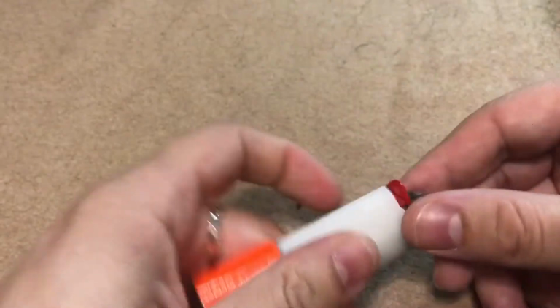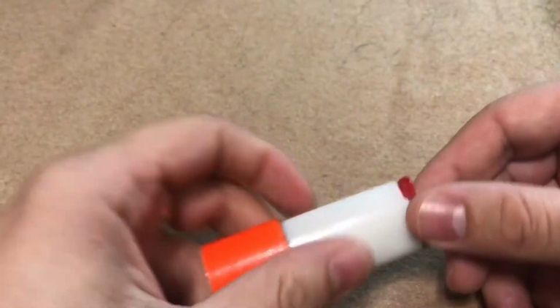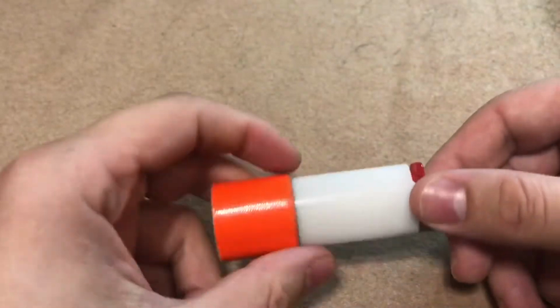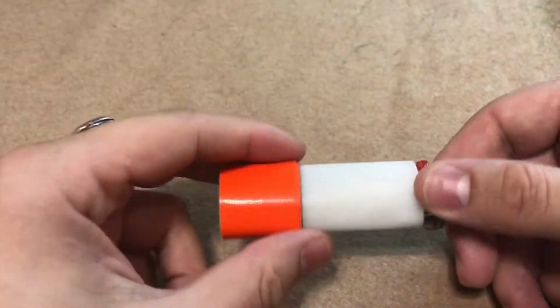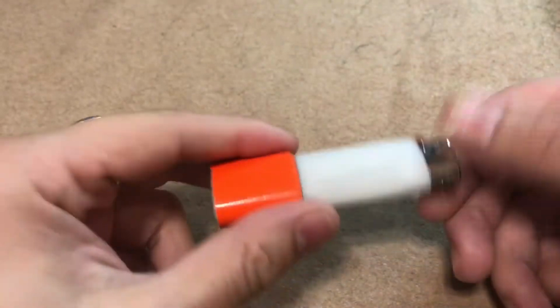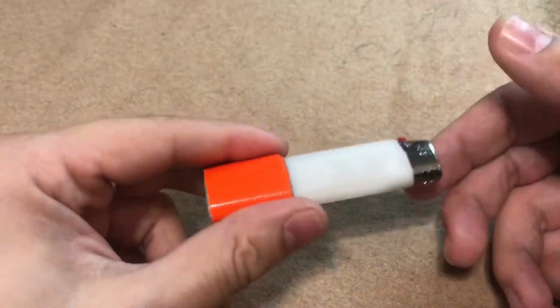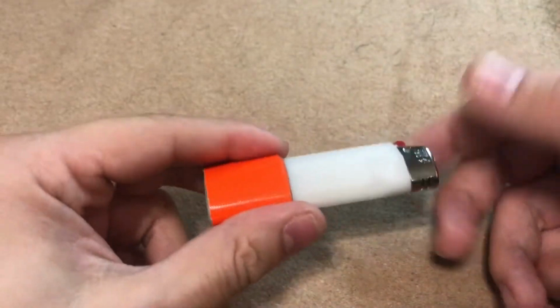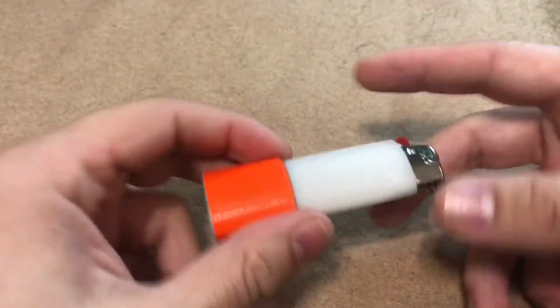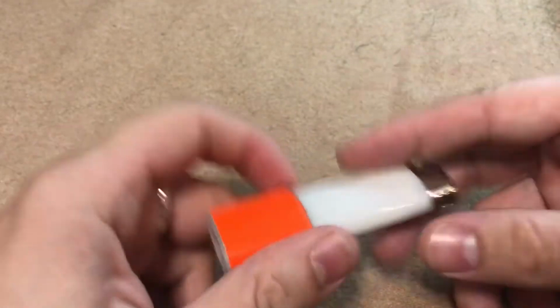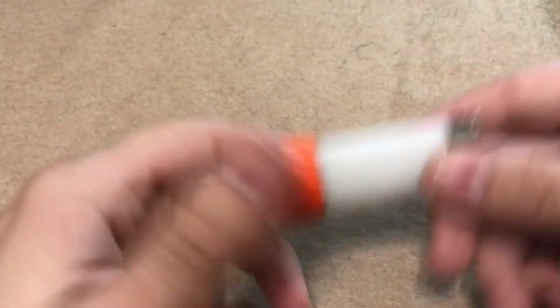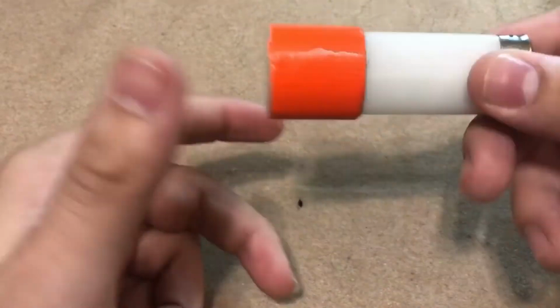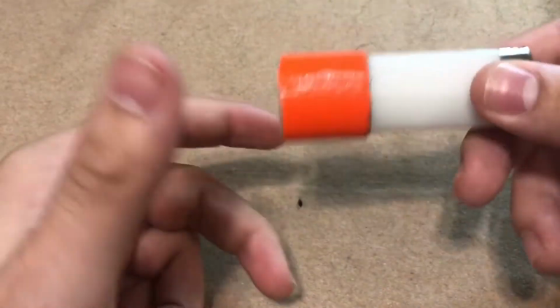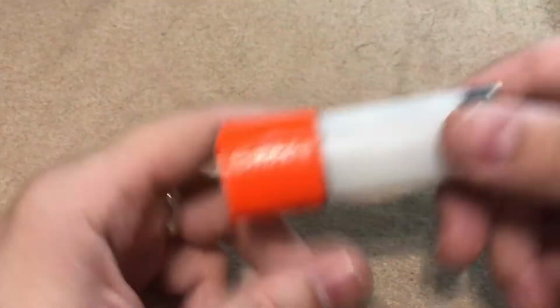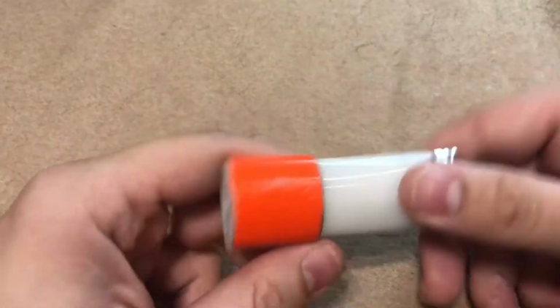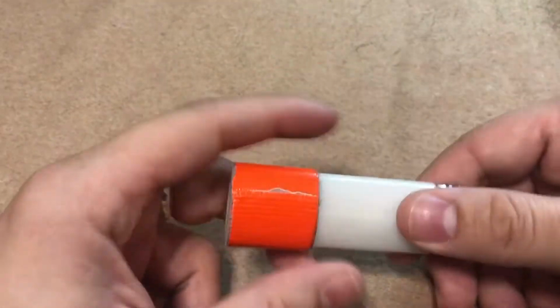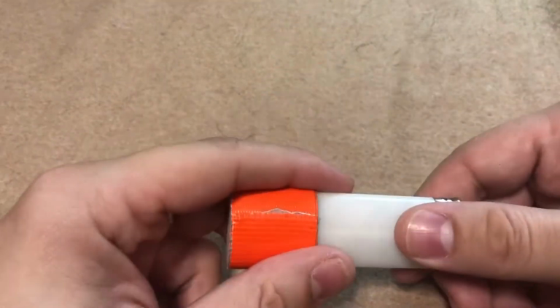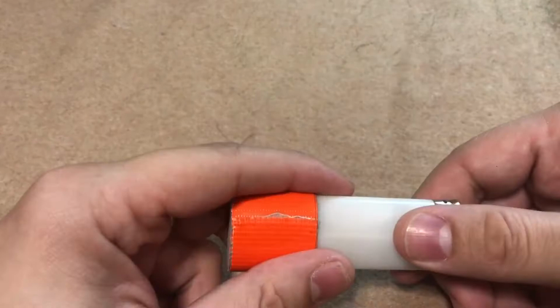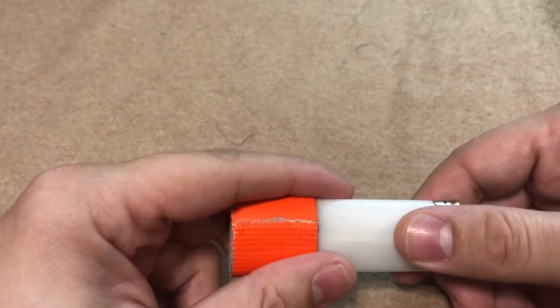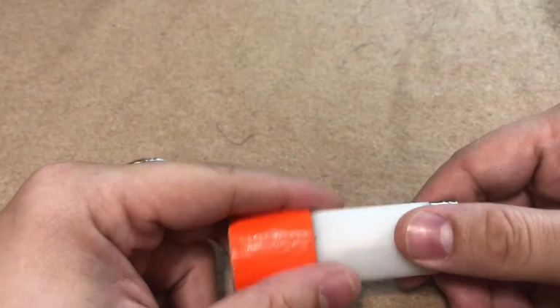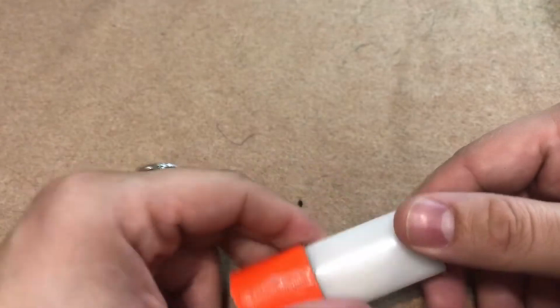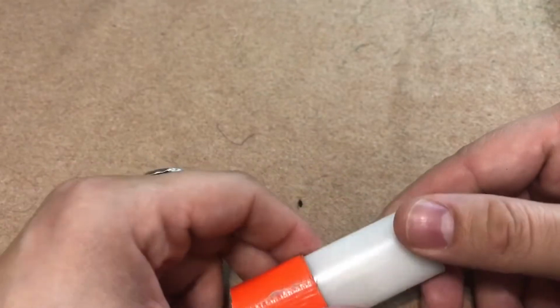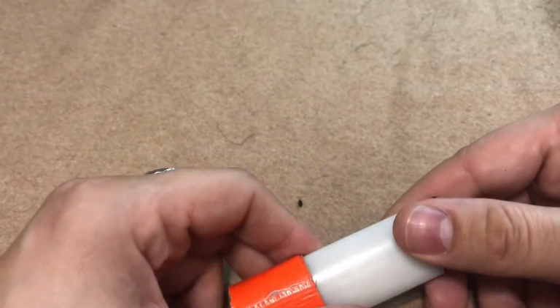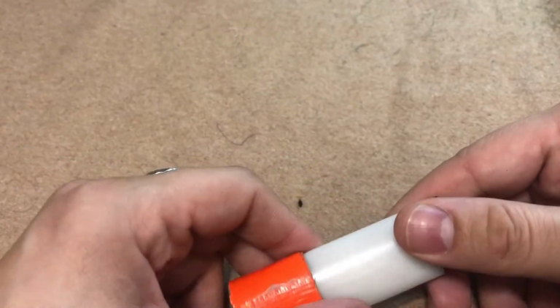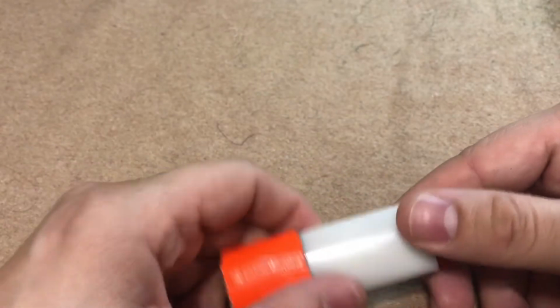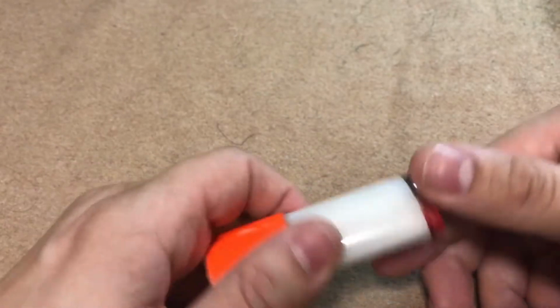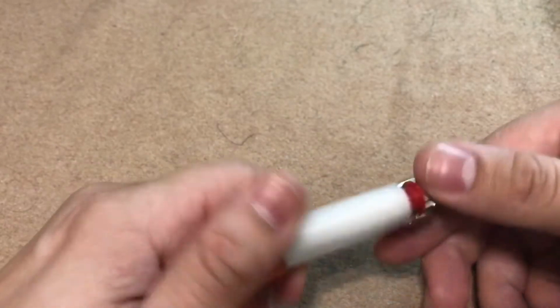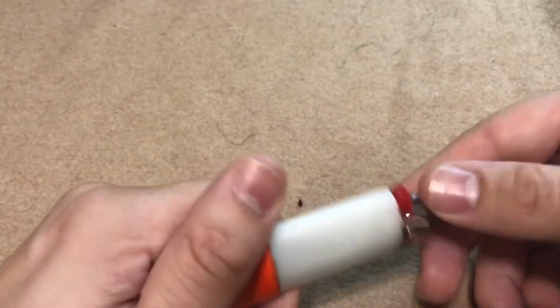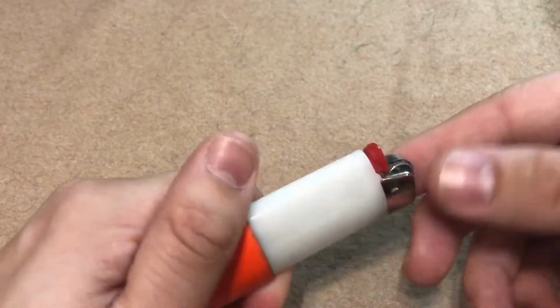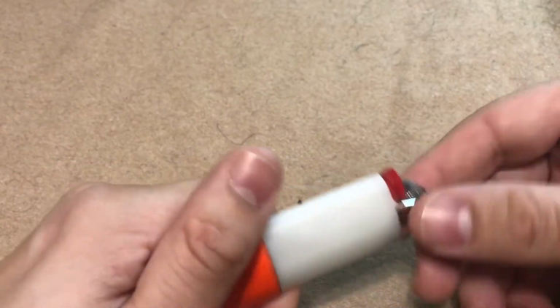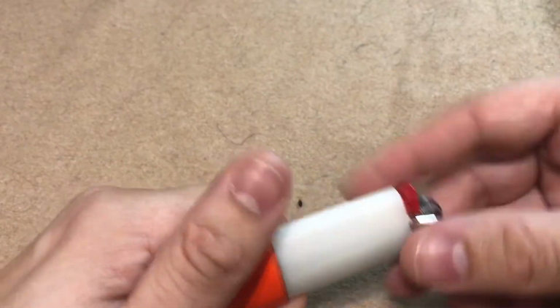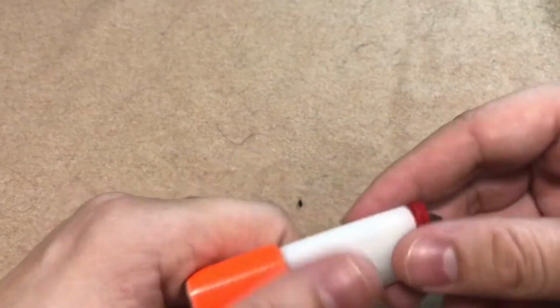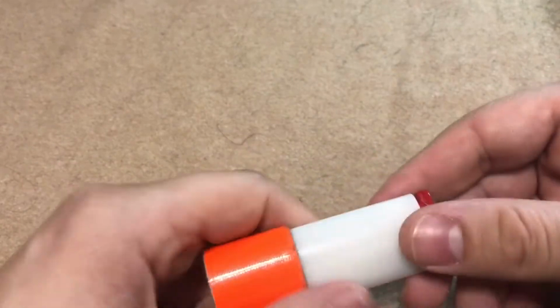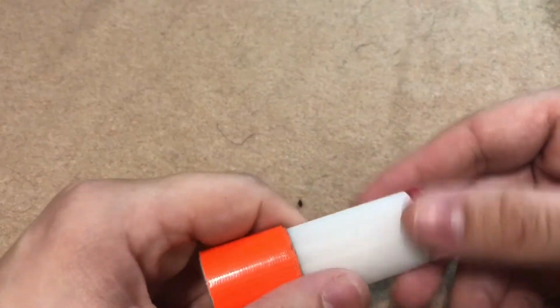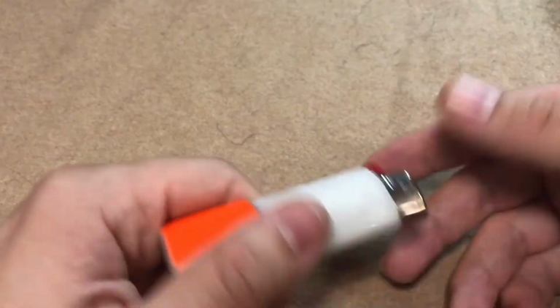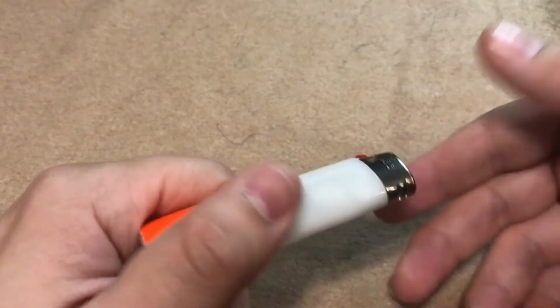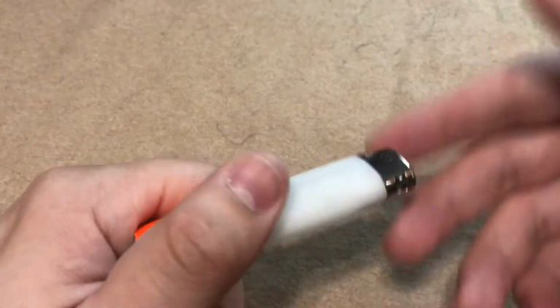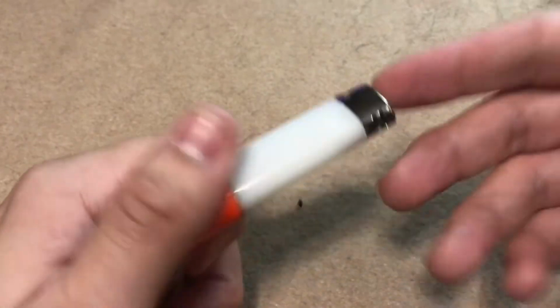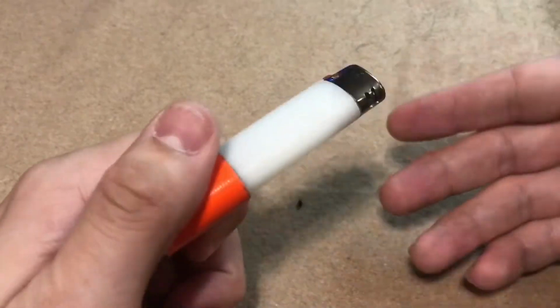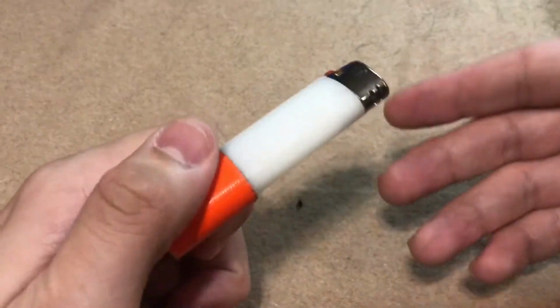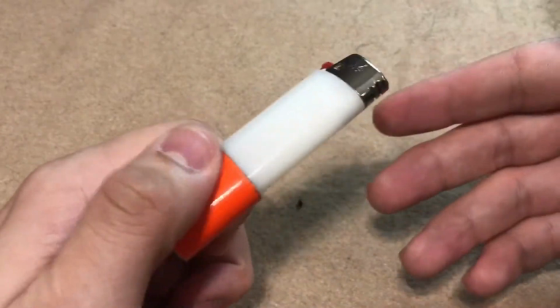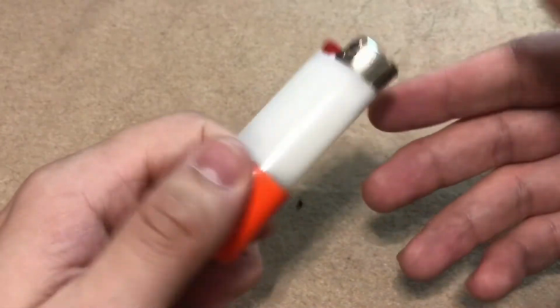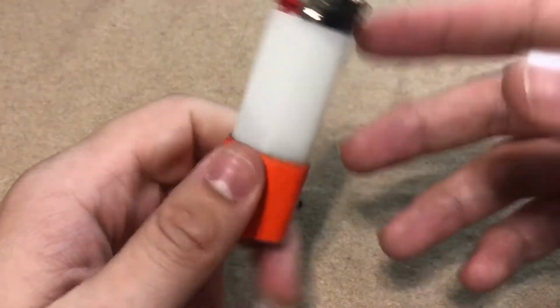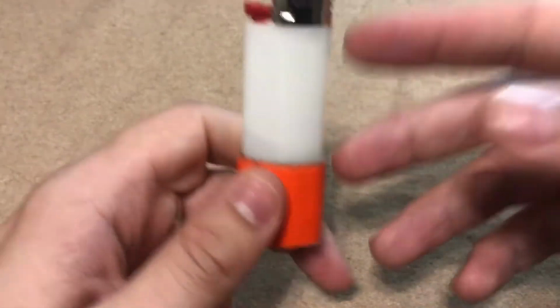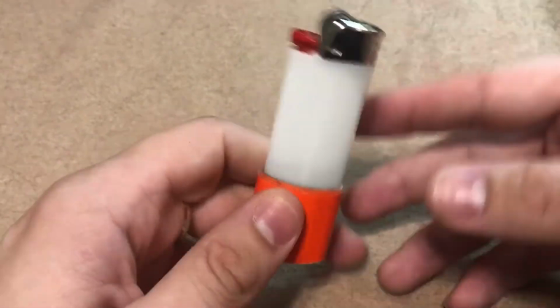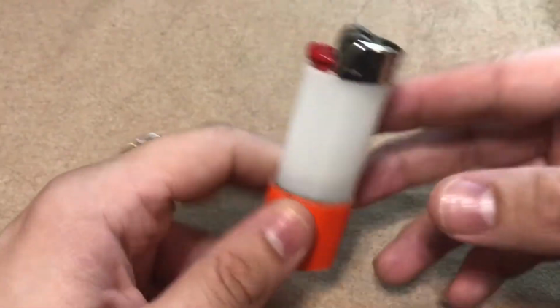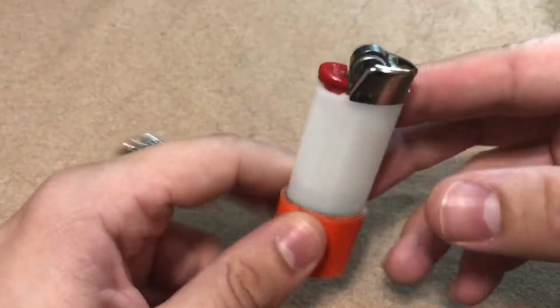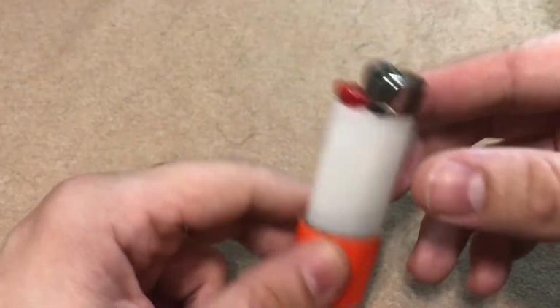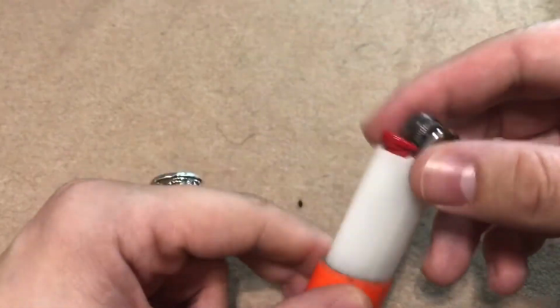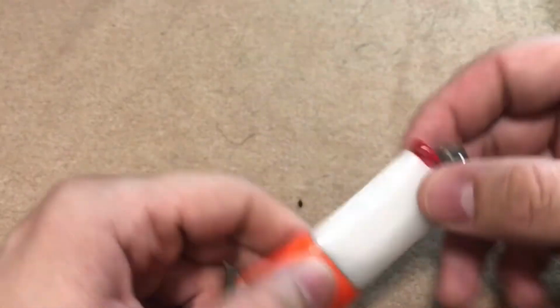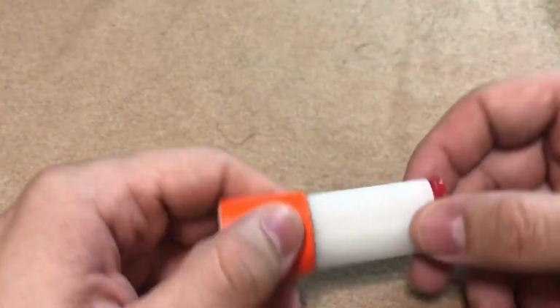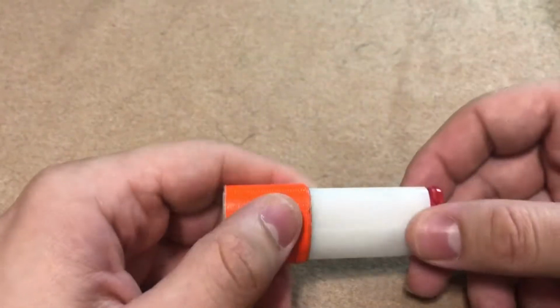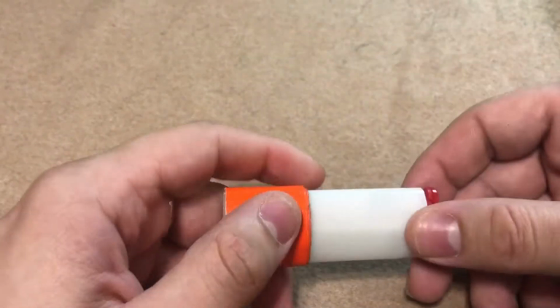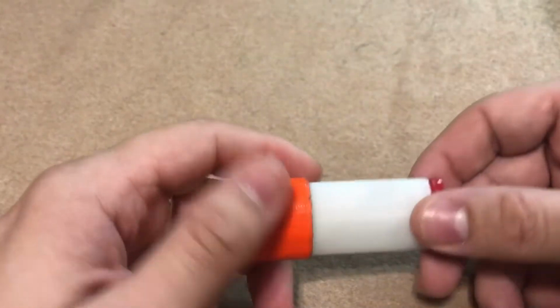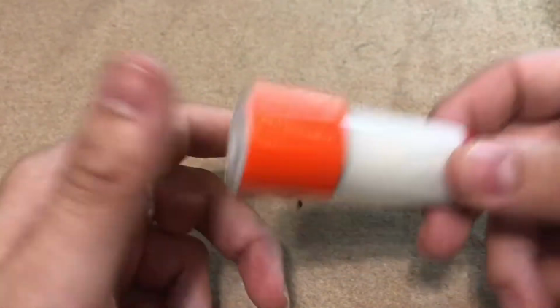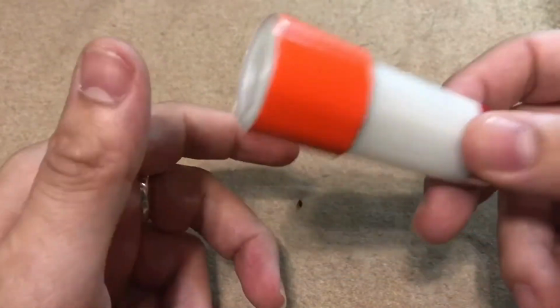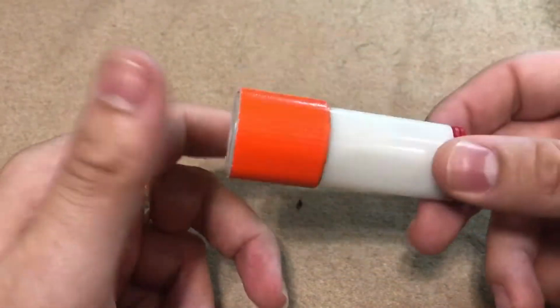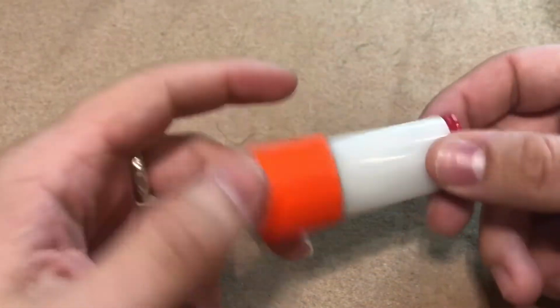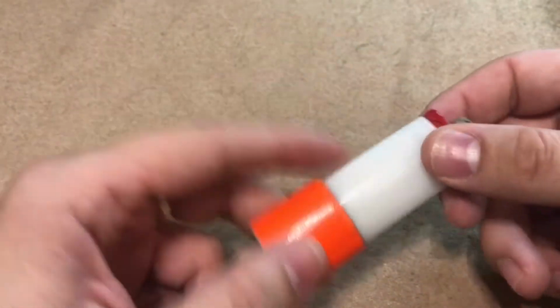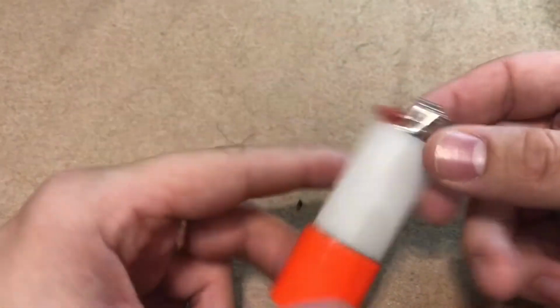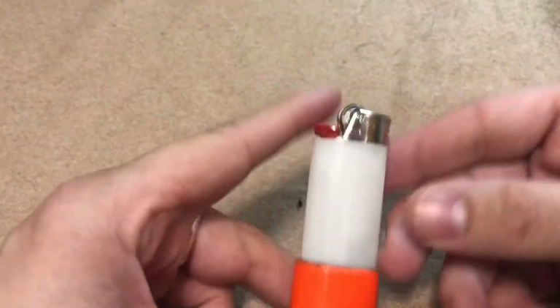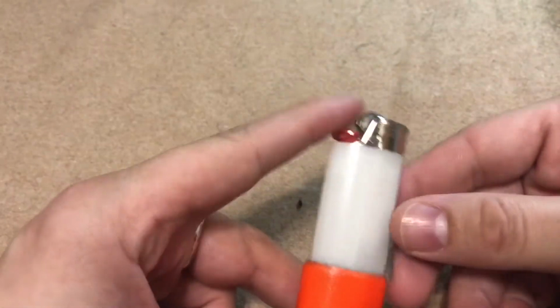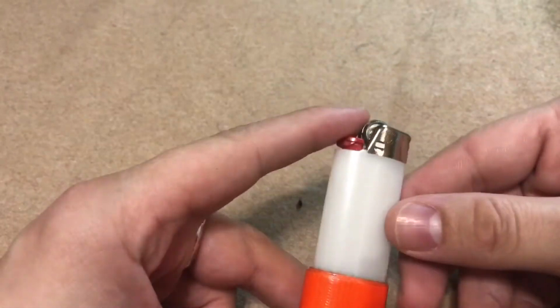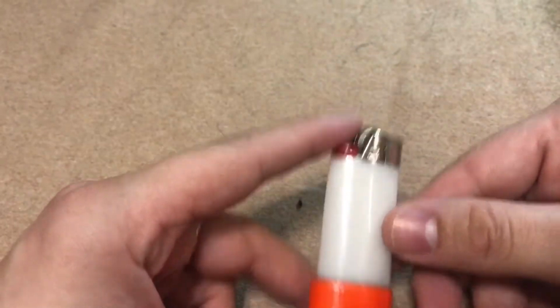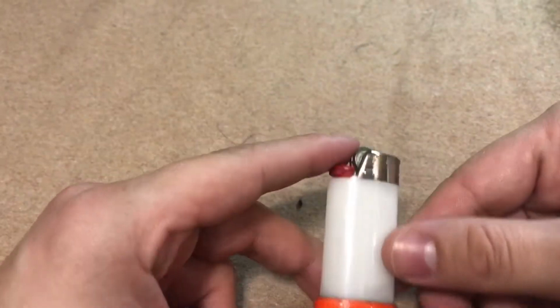Hello everyone, welcome back to Howling Hoosier Outdoors. Today we're going to be talking about three survival hacks that I've learned about Bic lighters over the years.